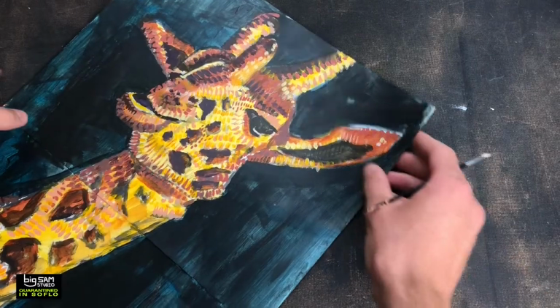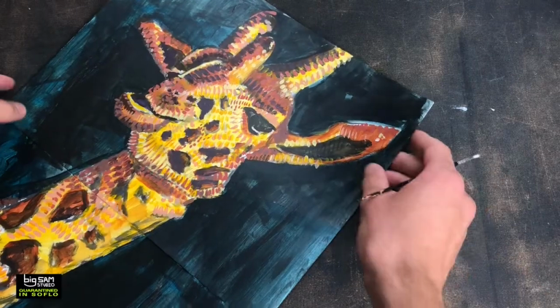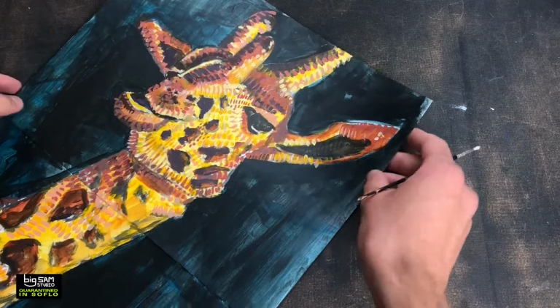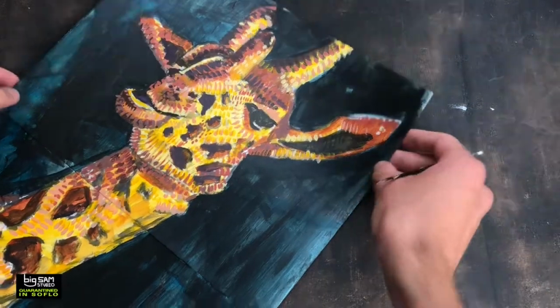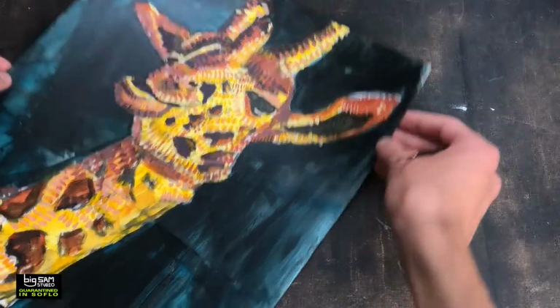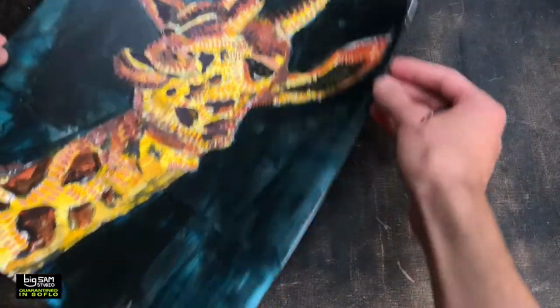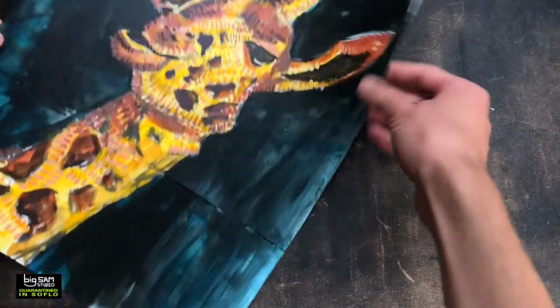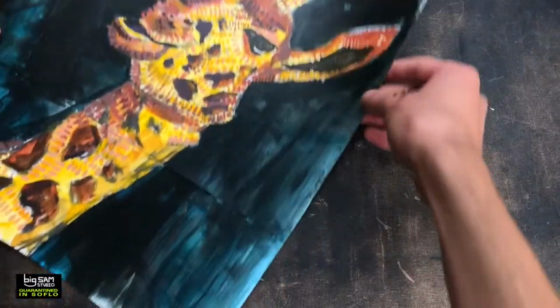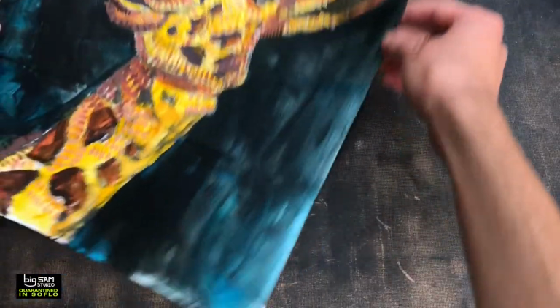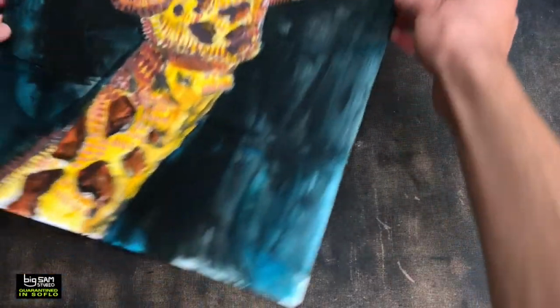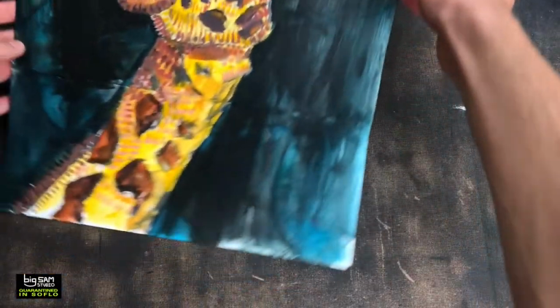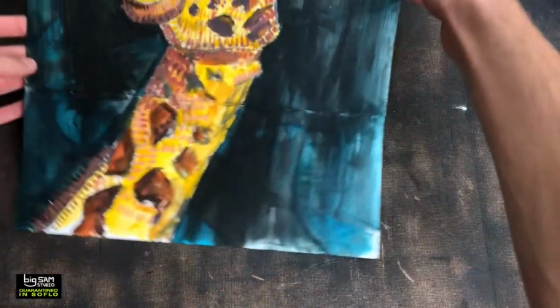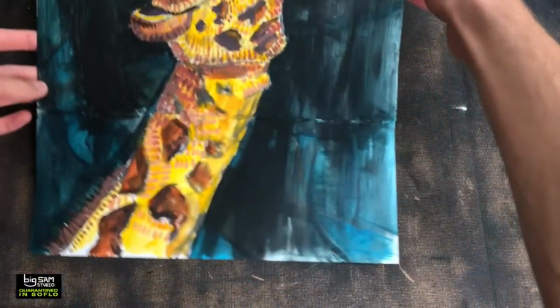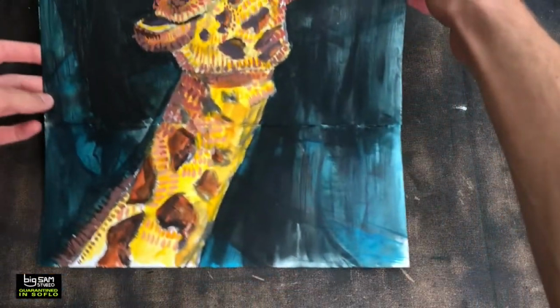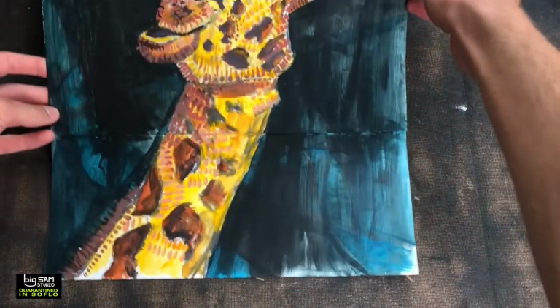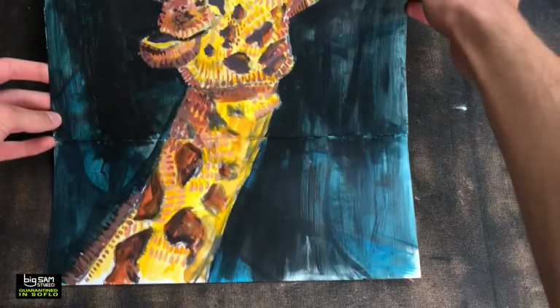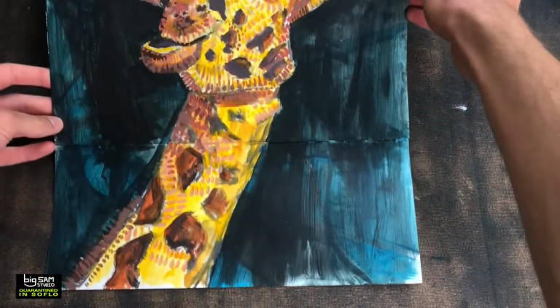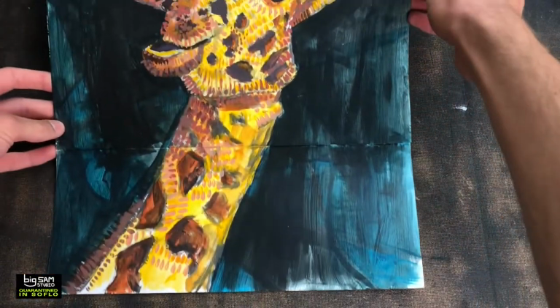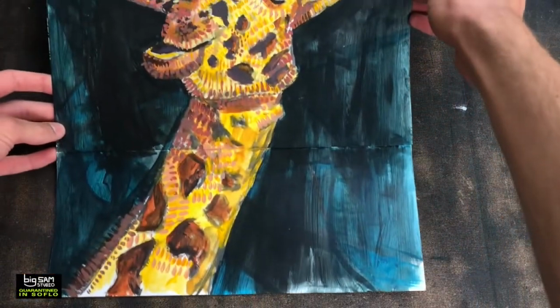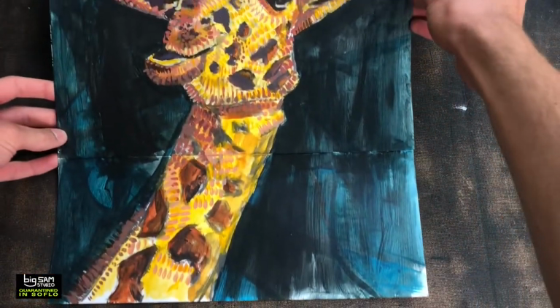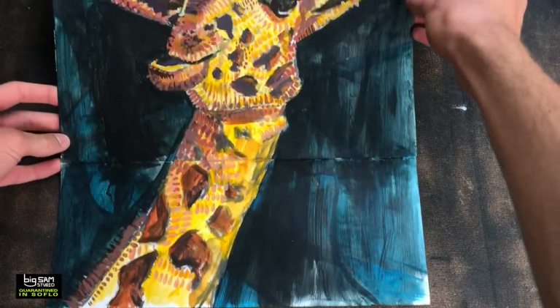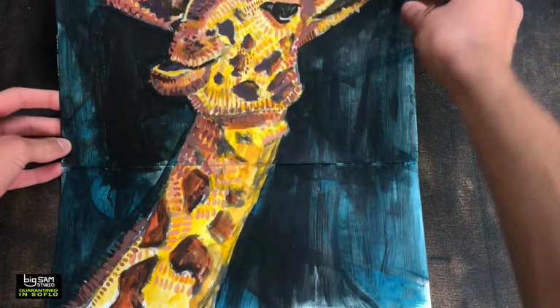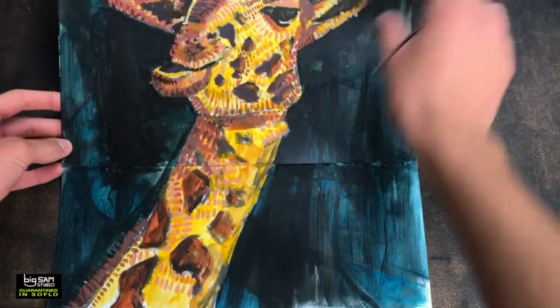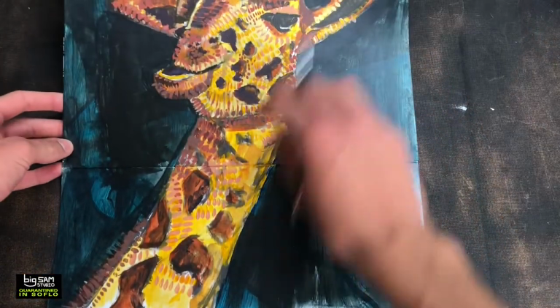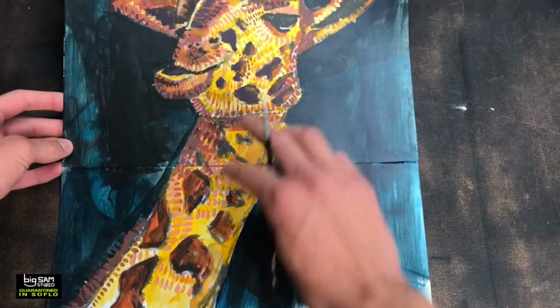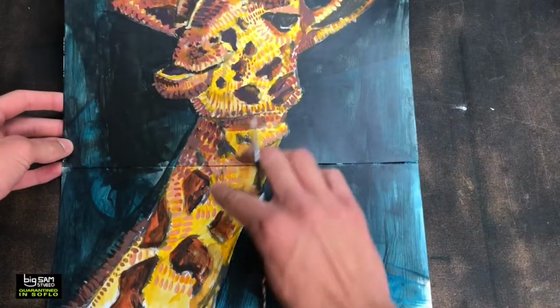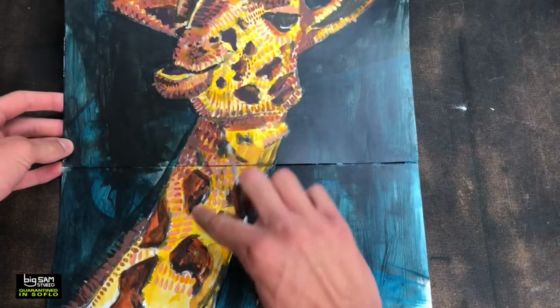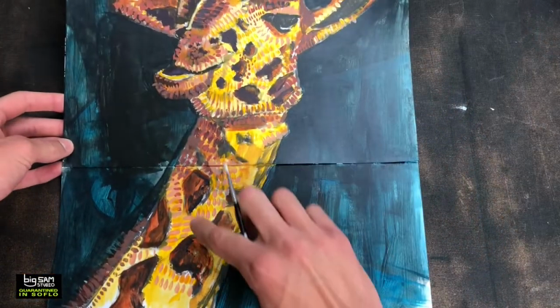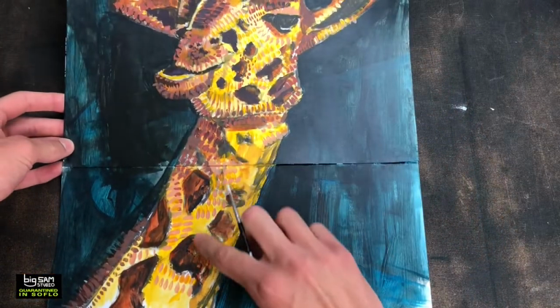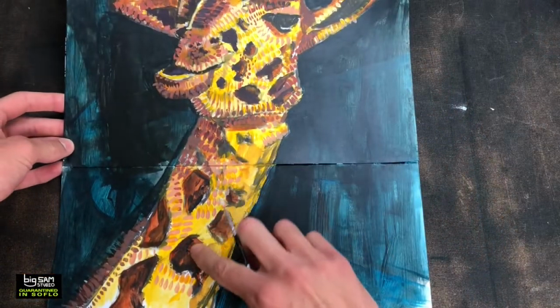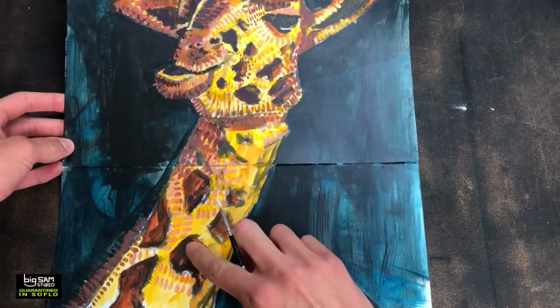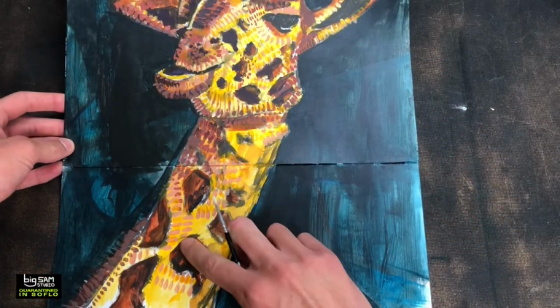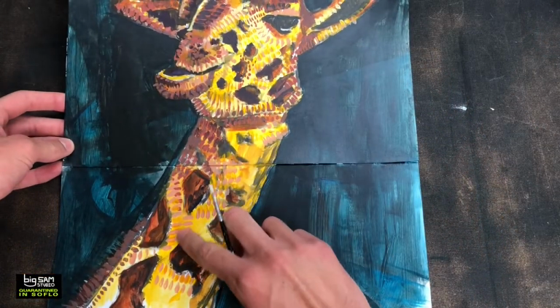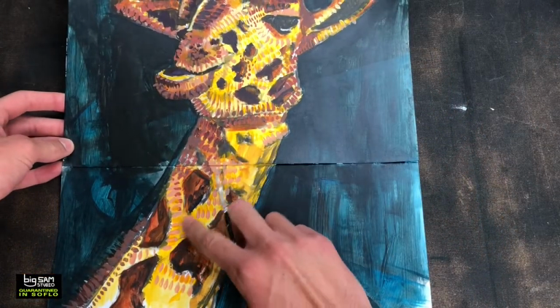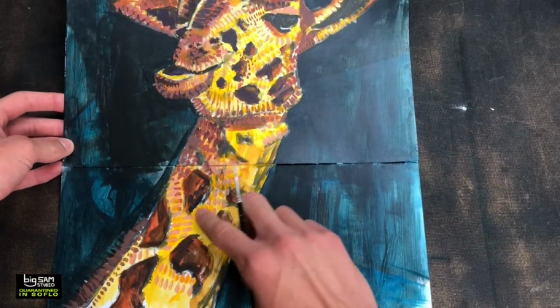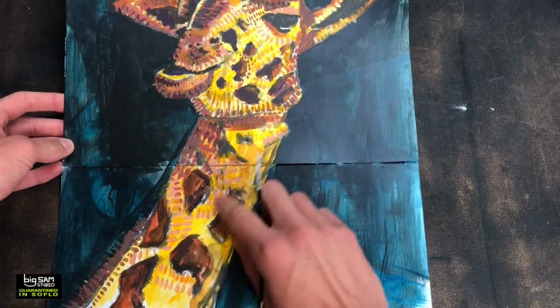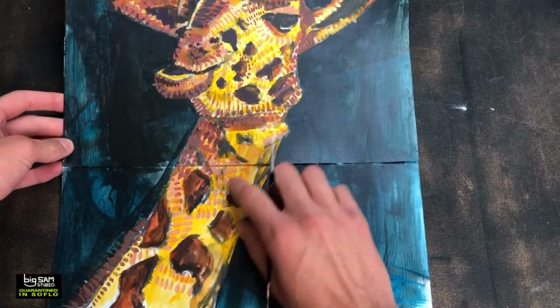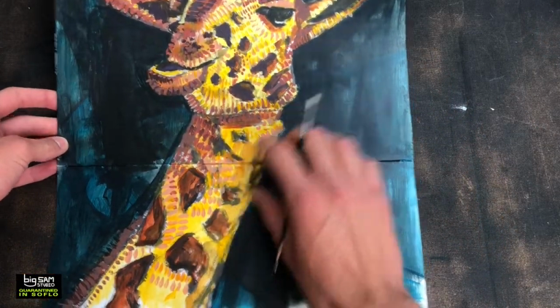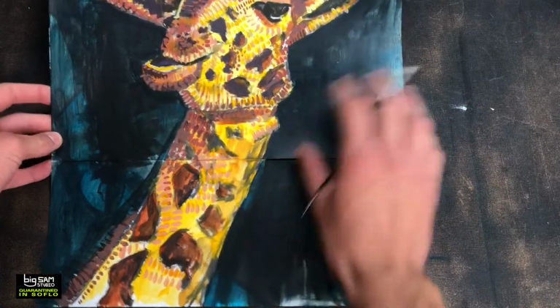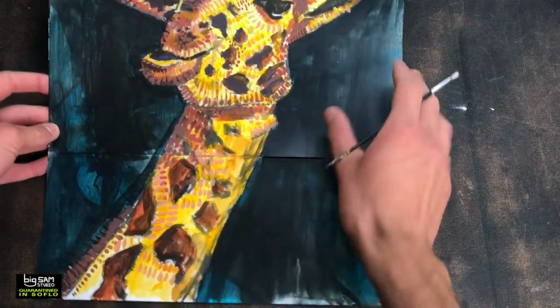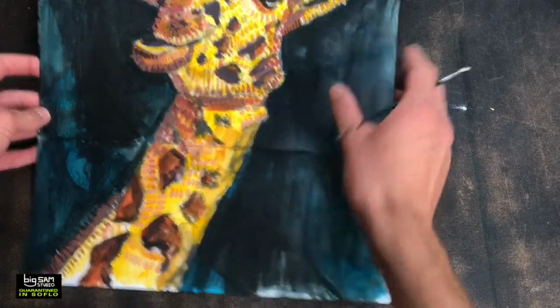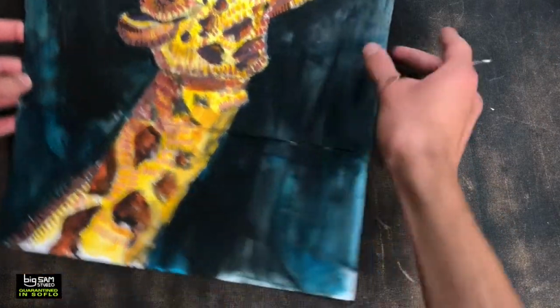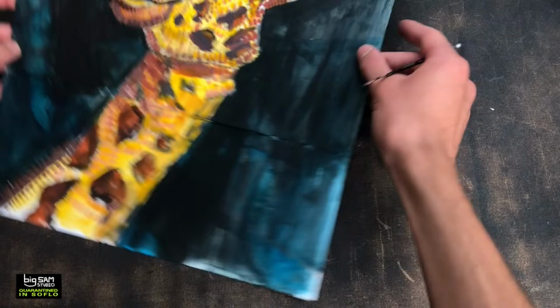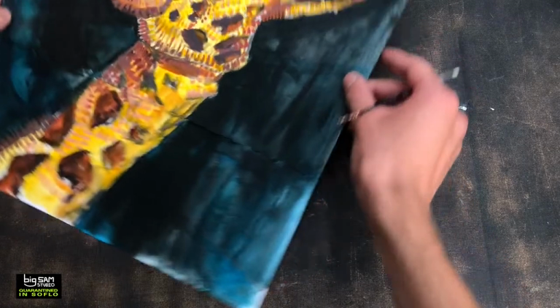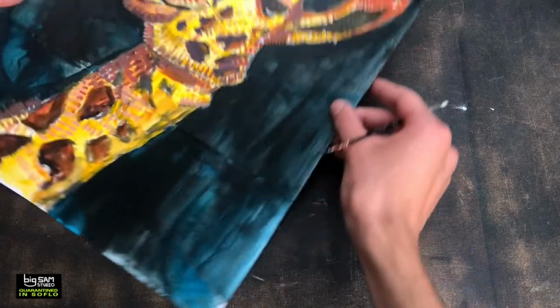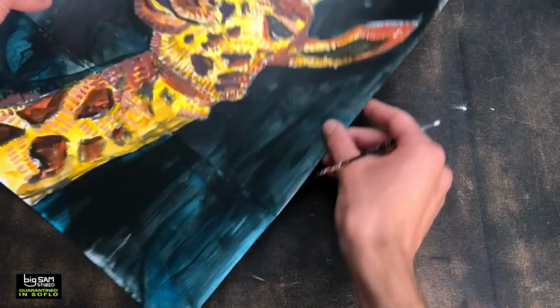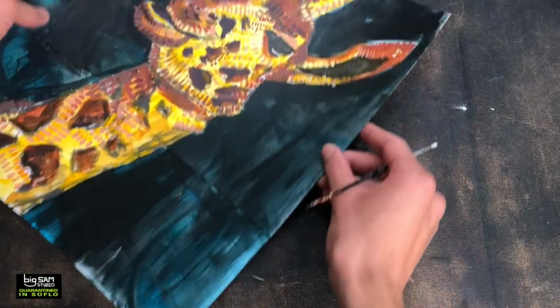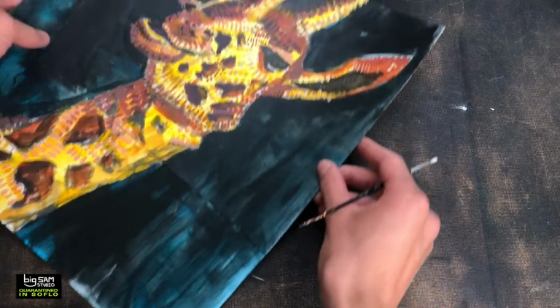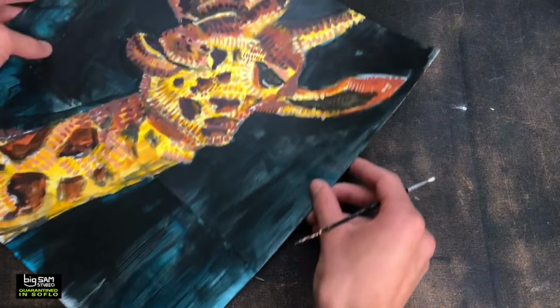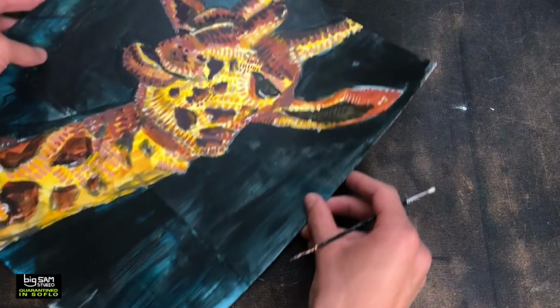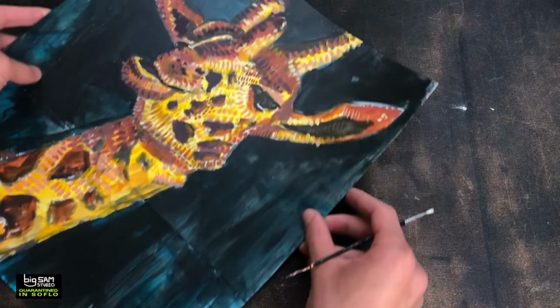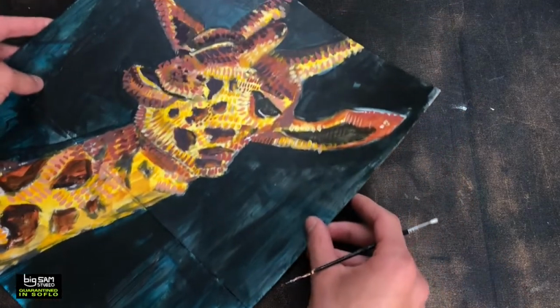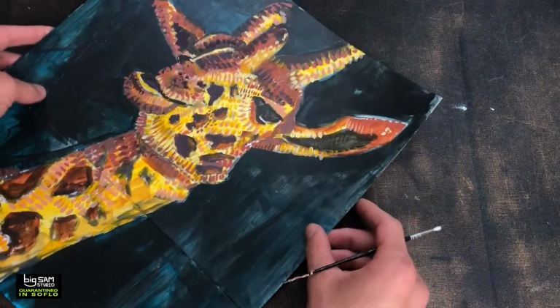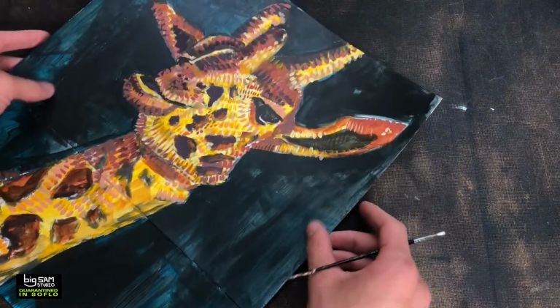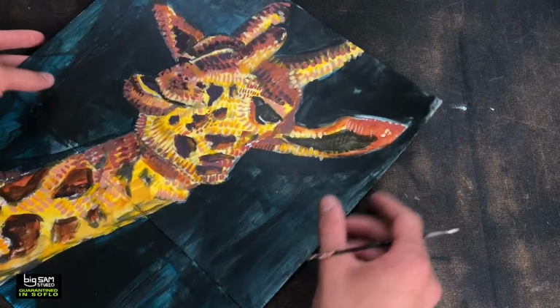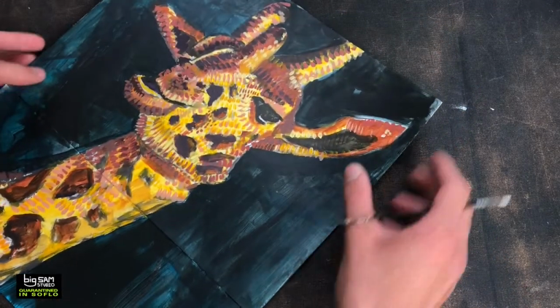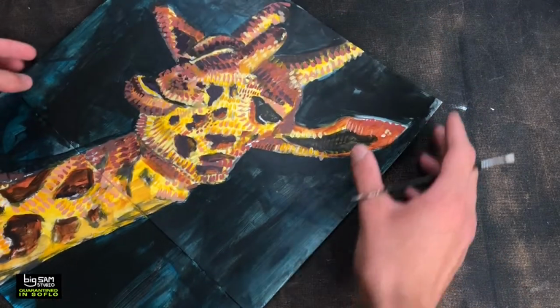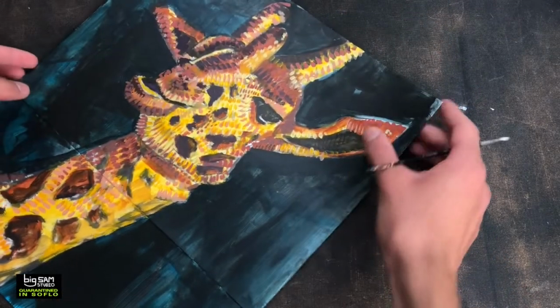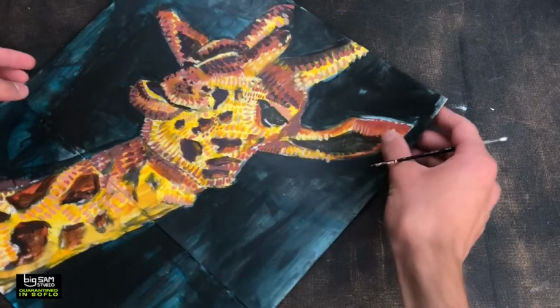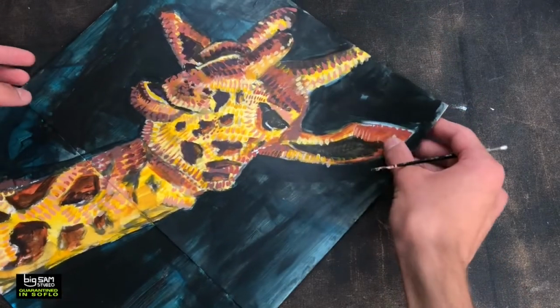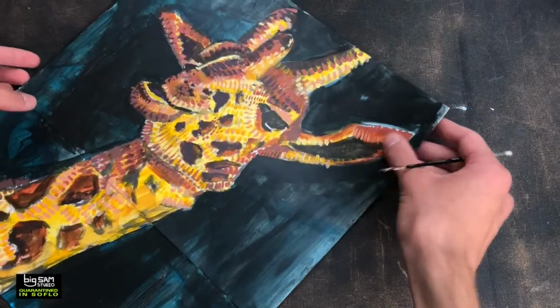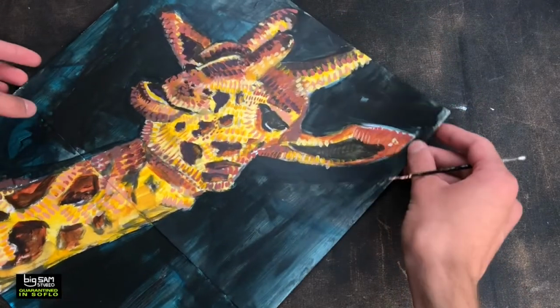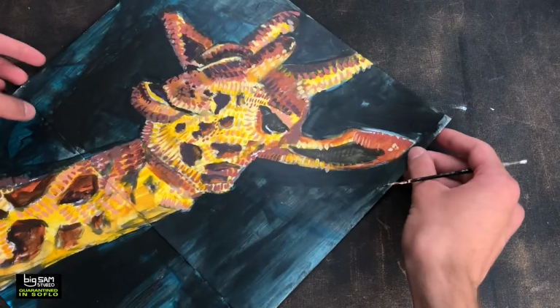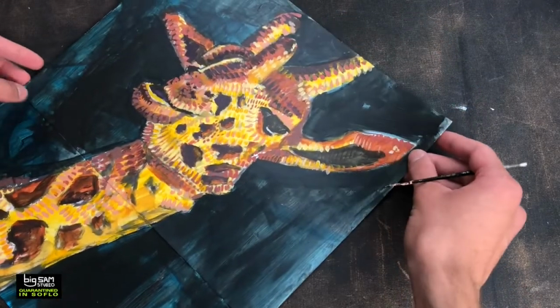We're getting there with this one. We're getting there. Starting to get the textures in there, you can see. Got my style in there. Let's go.